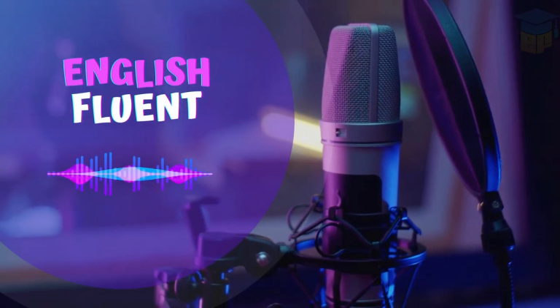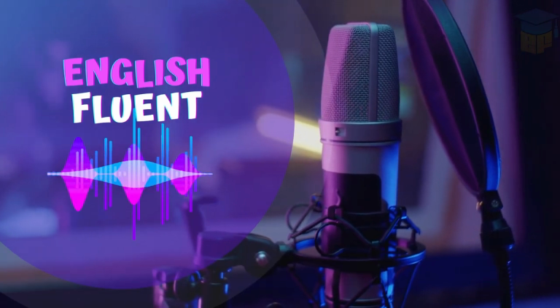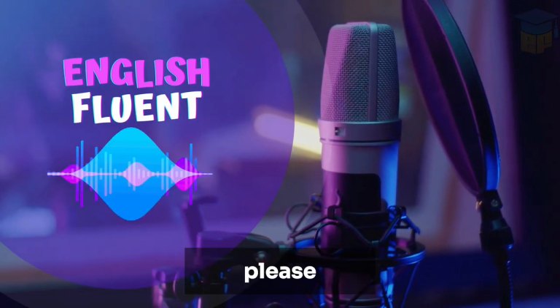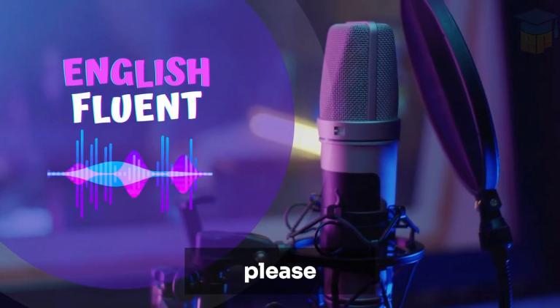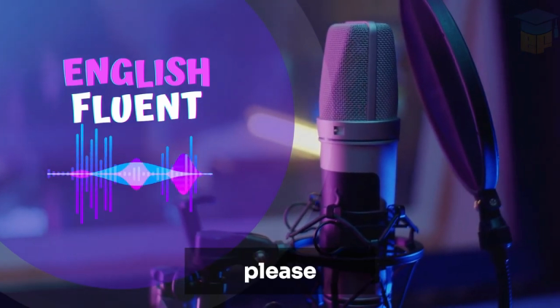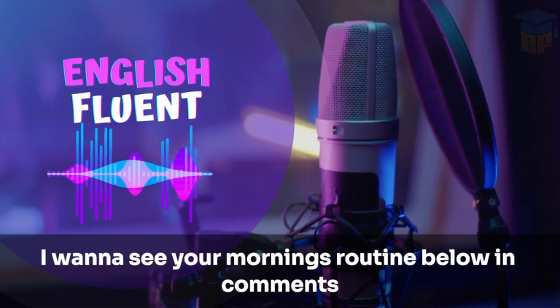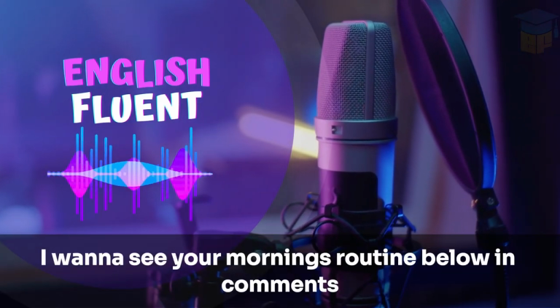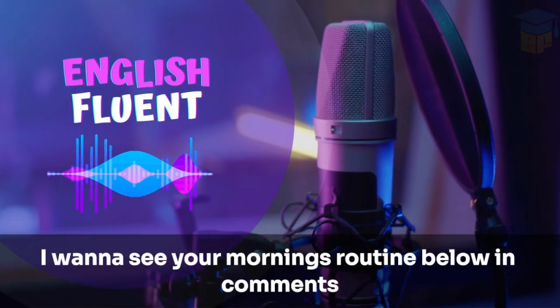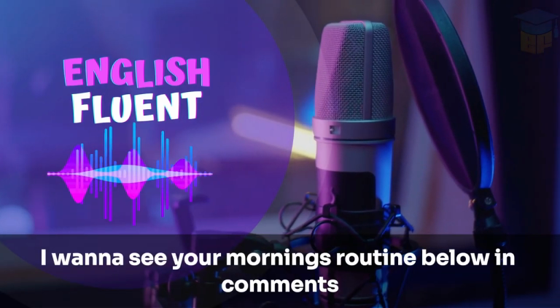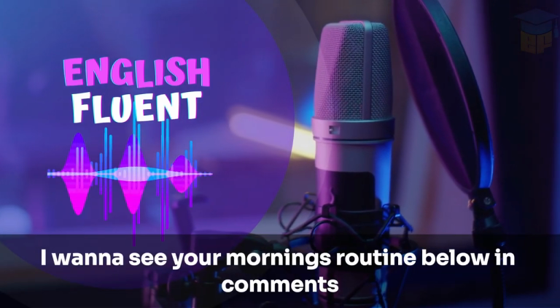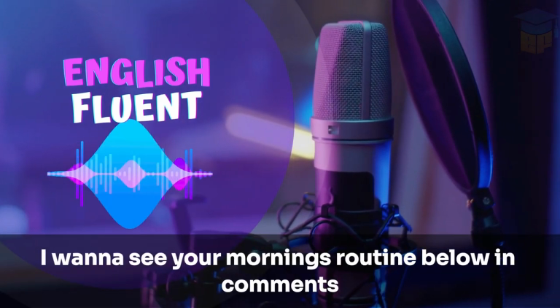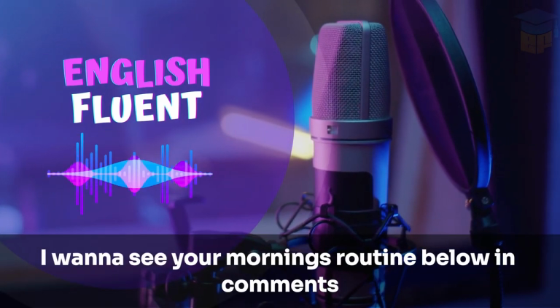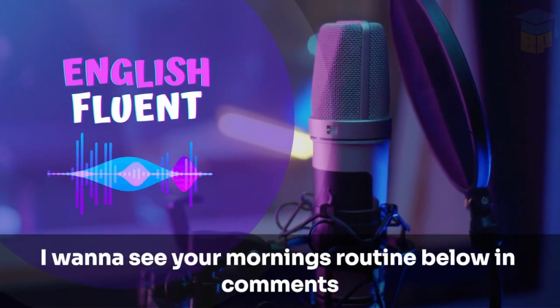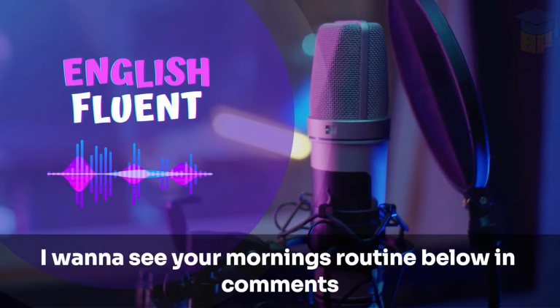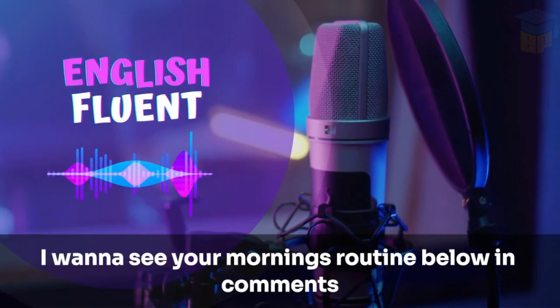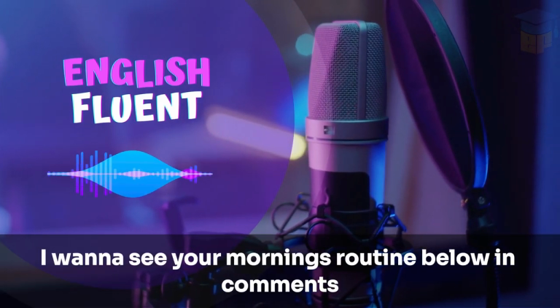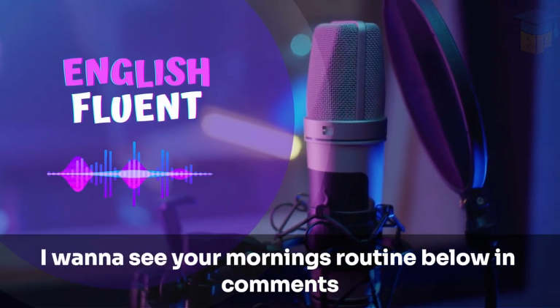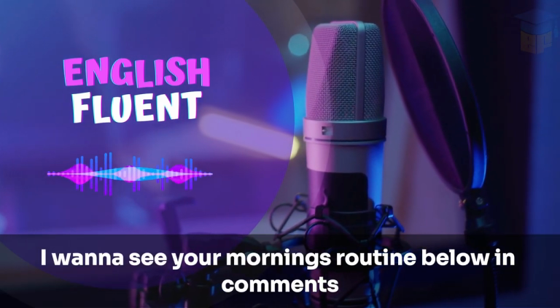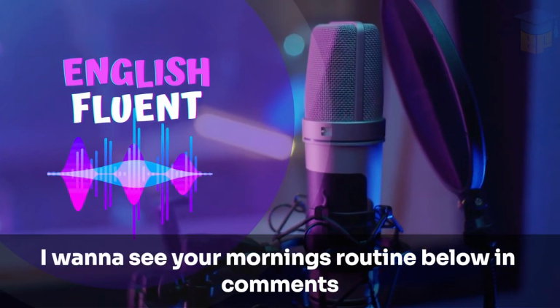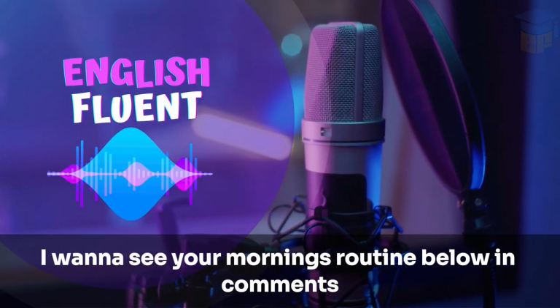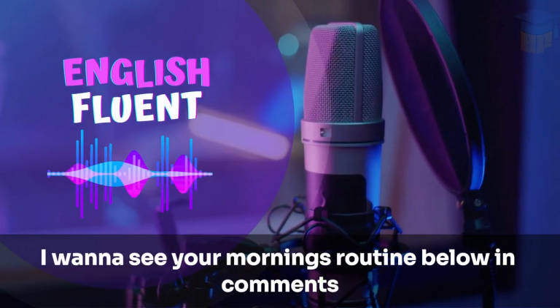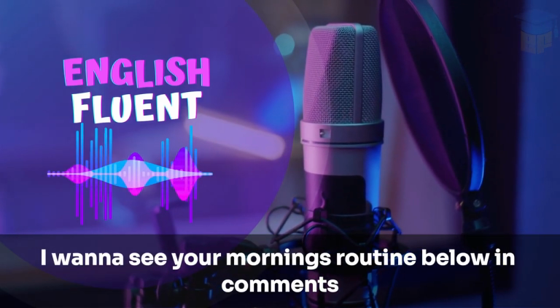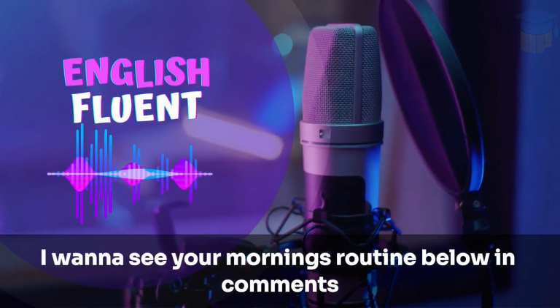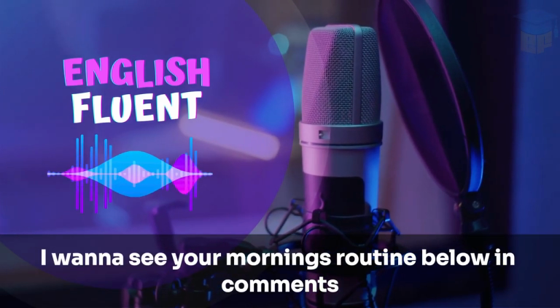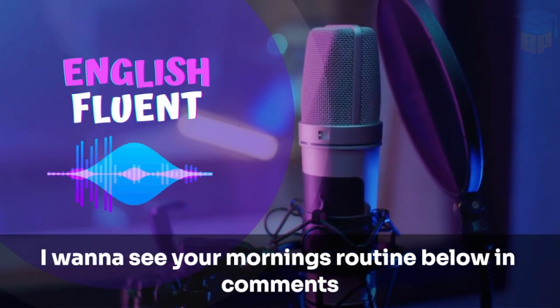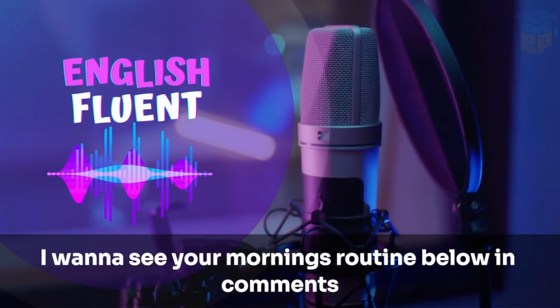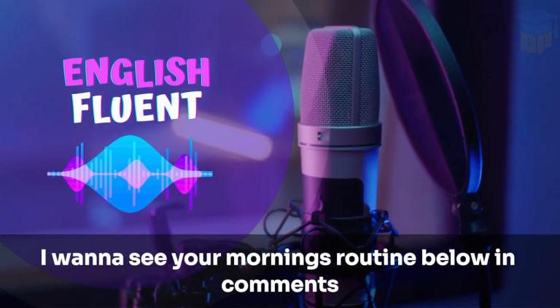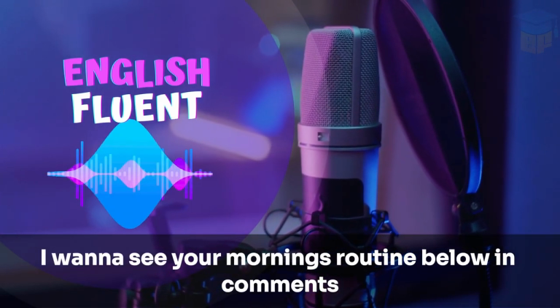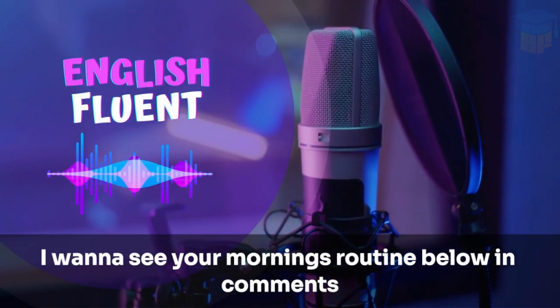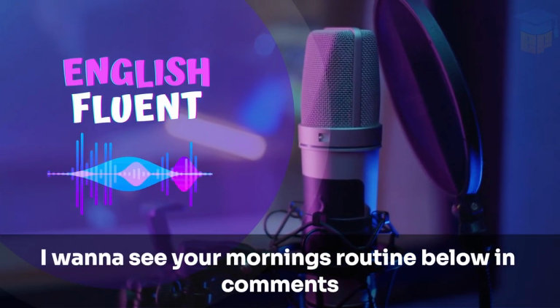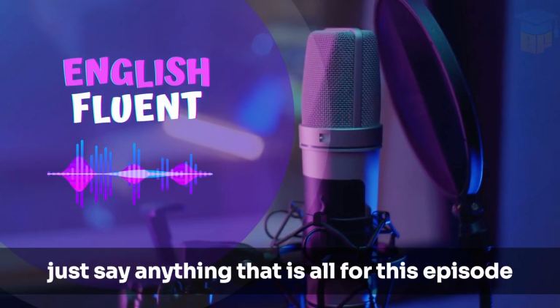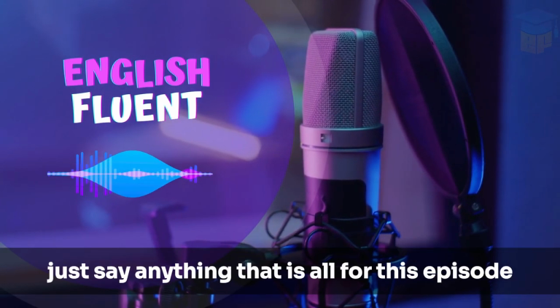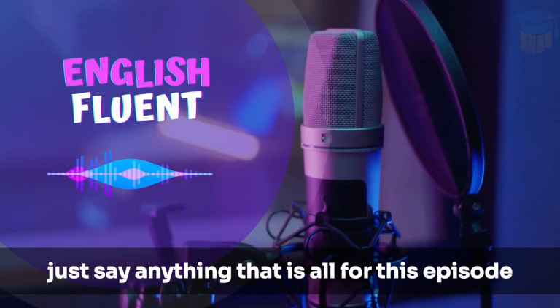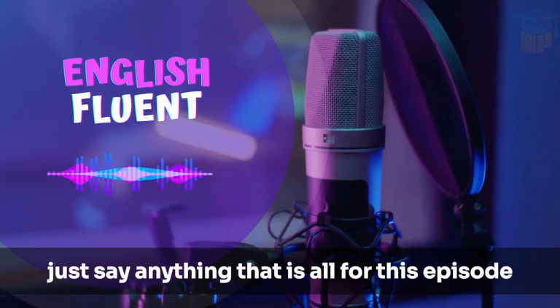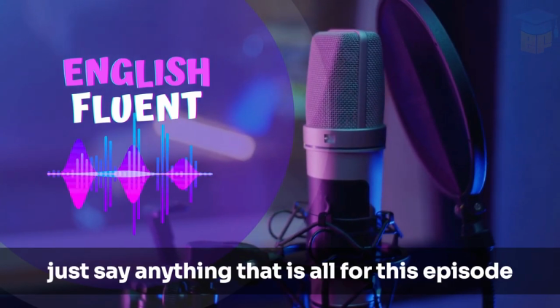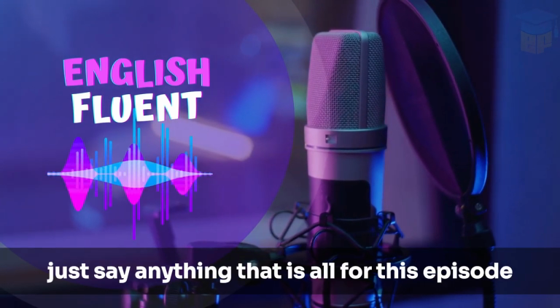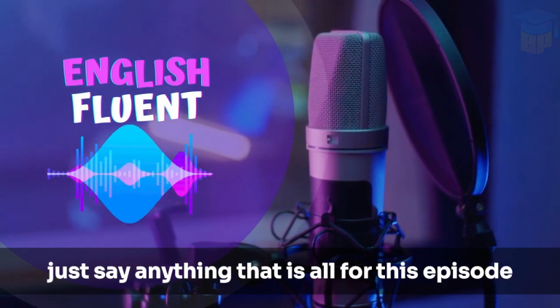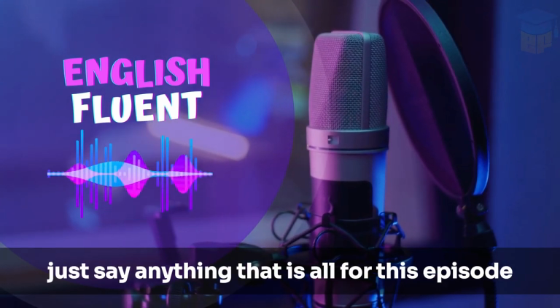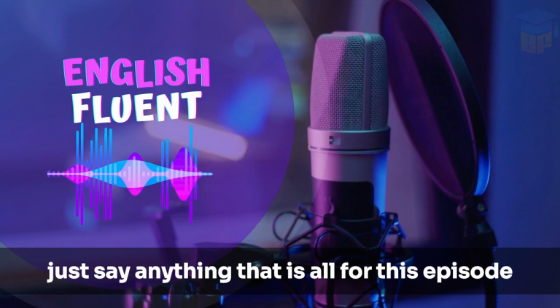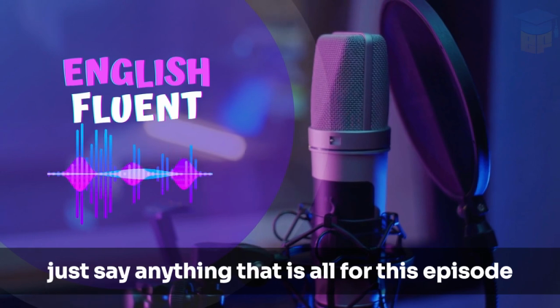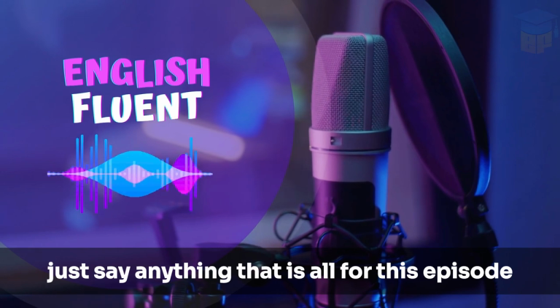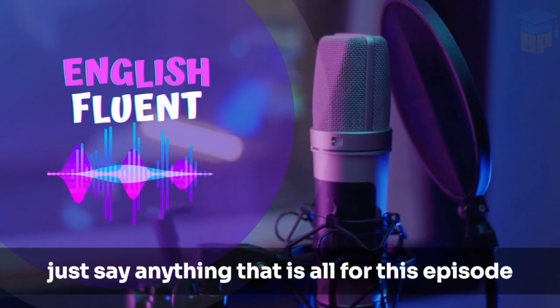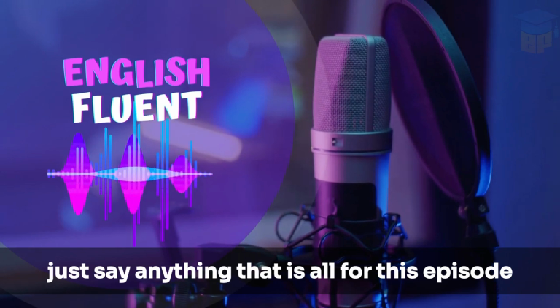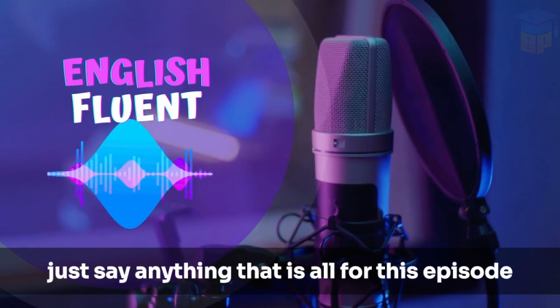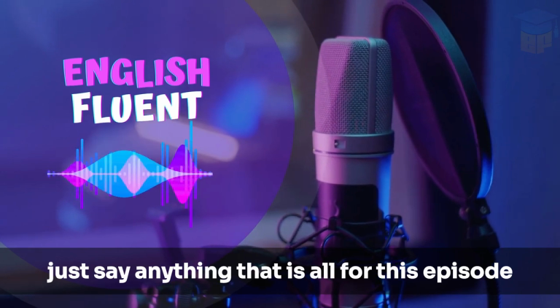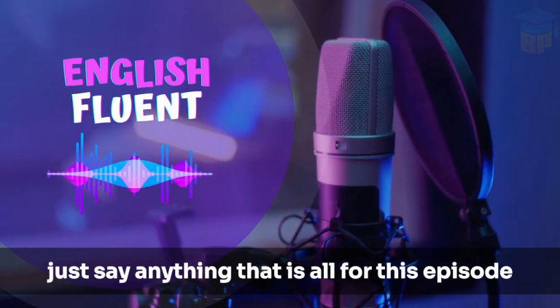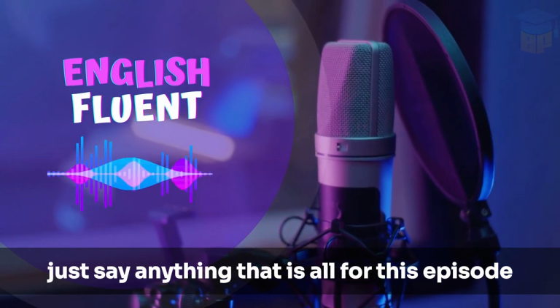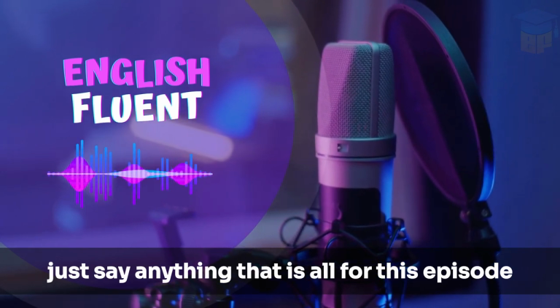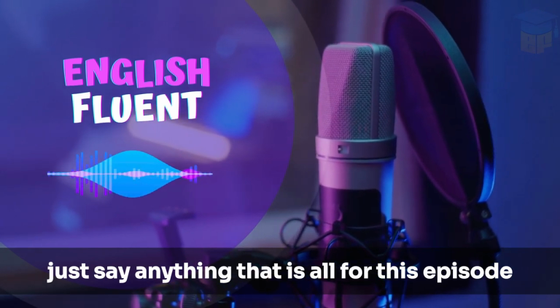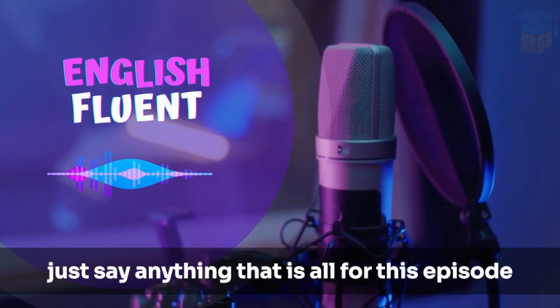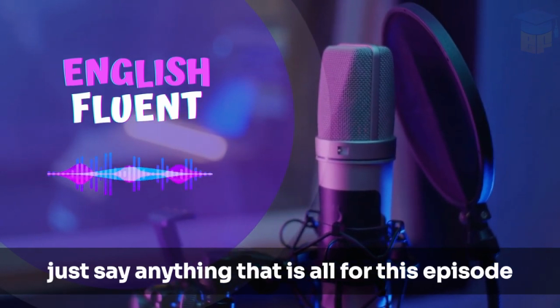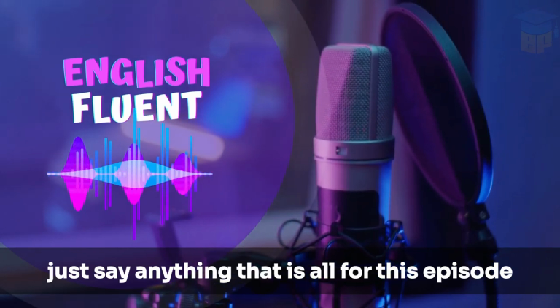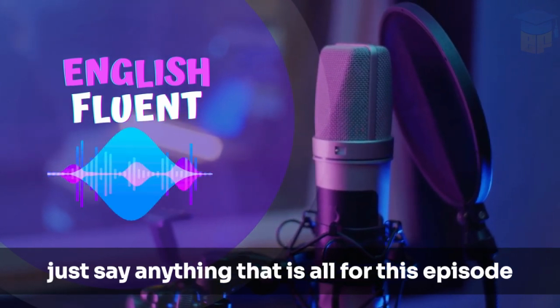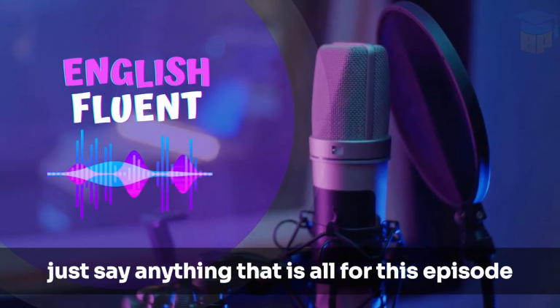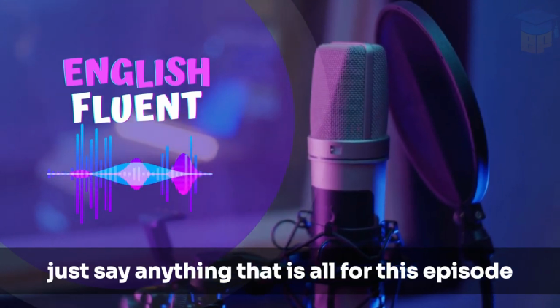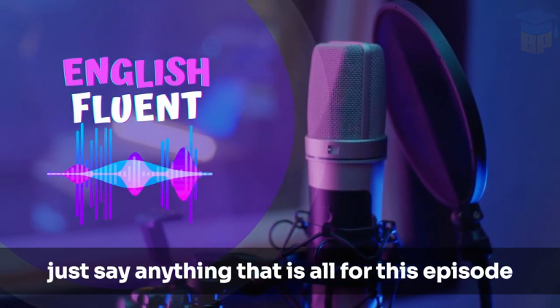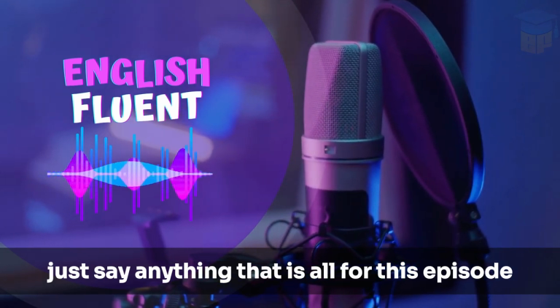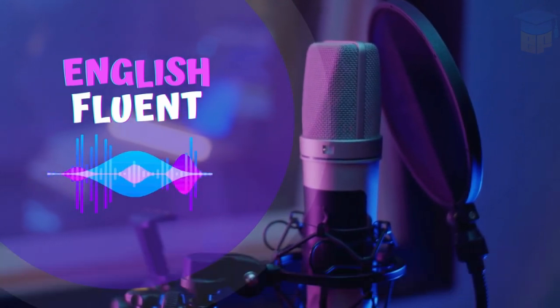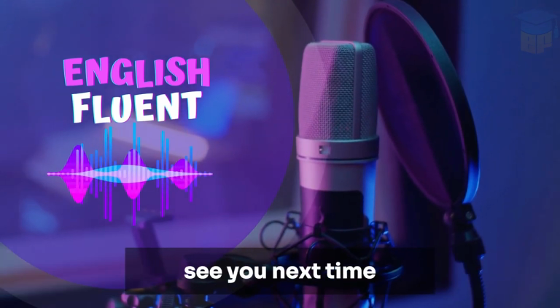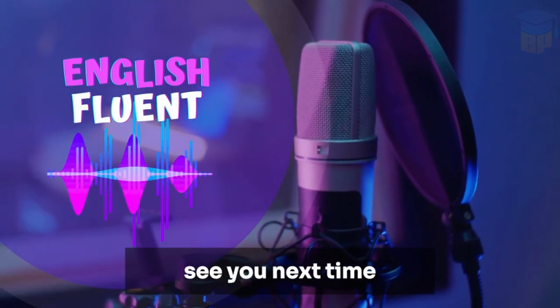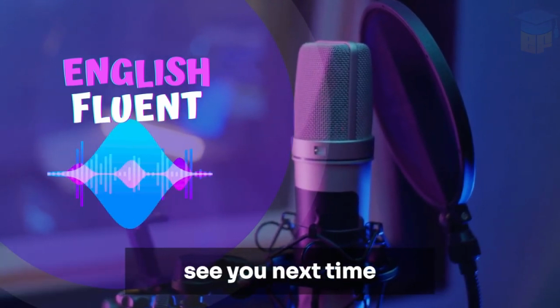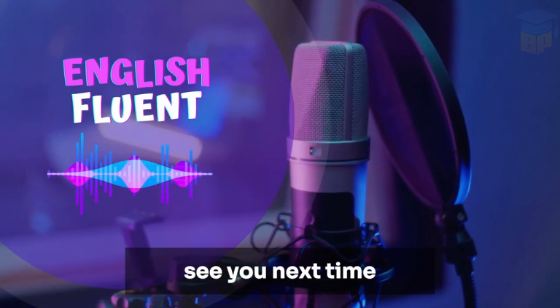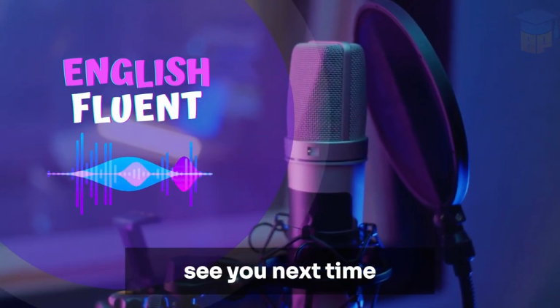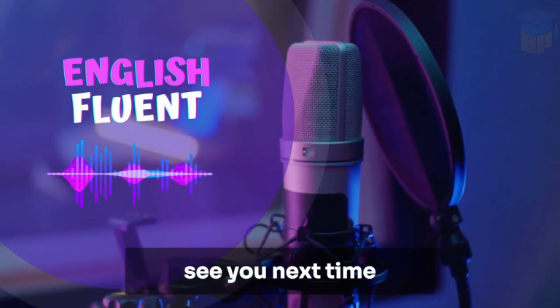I want to see your morning routine below in the comments — just say anything. That is all for this episode. See you next time.